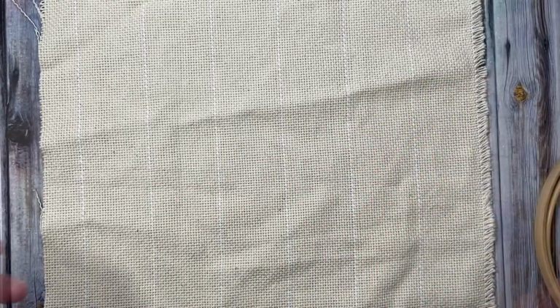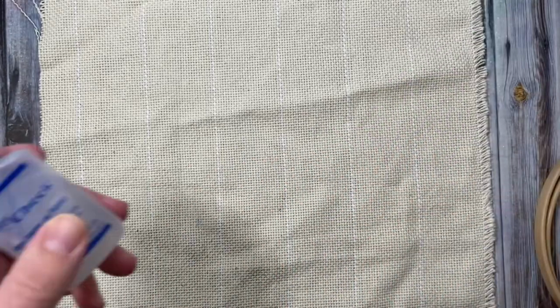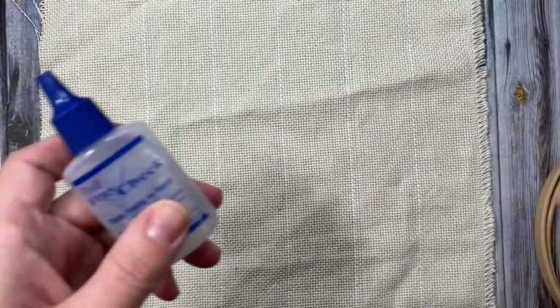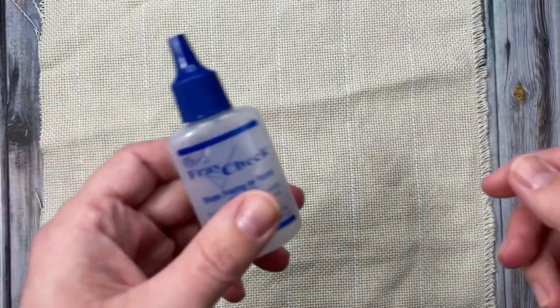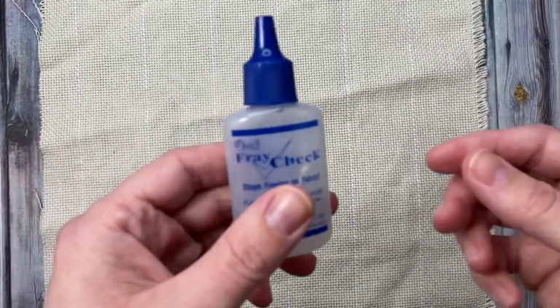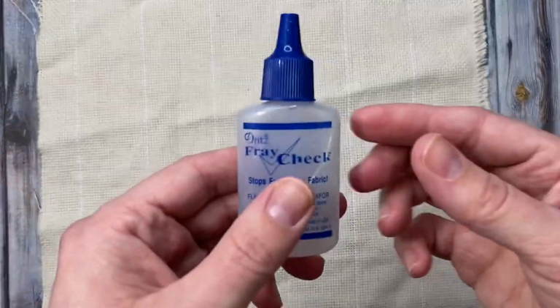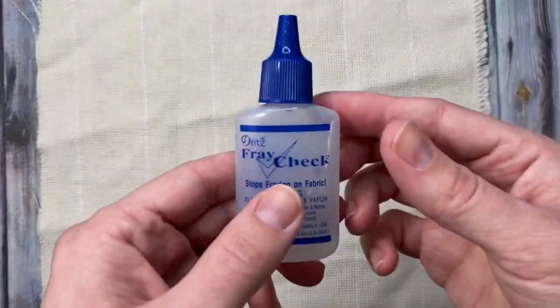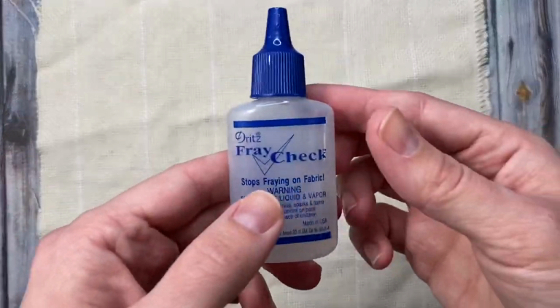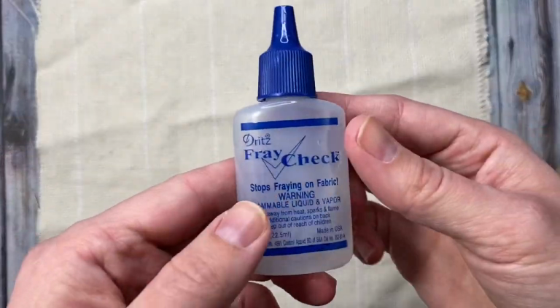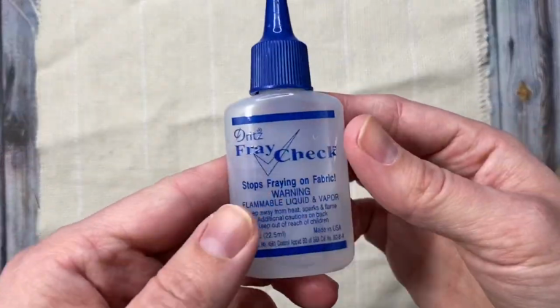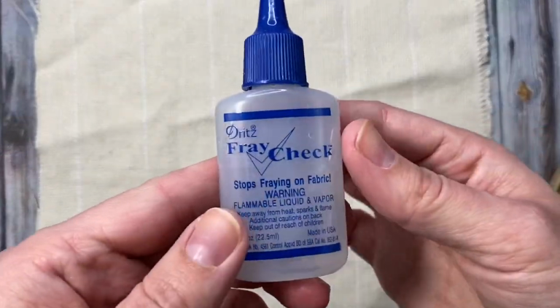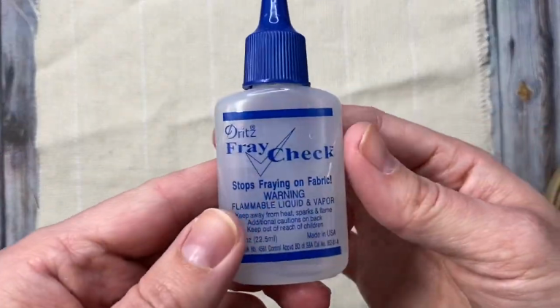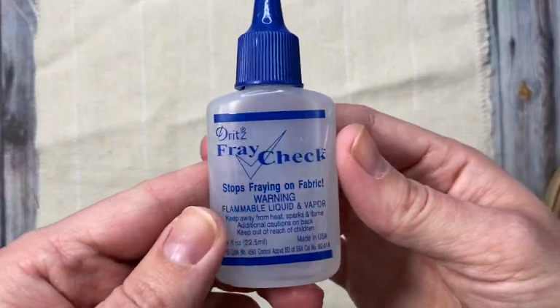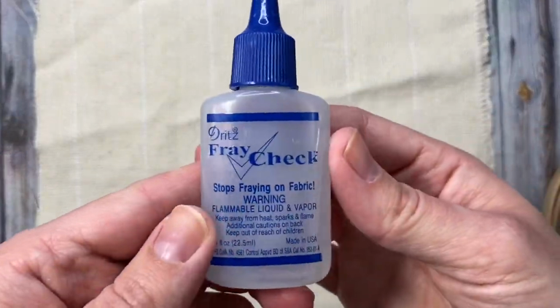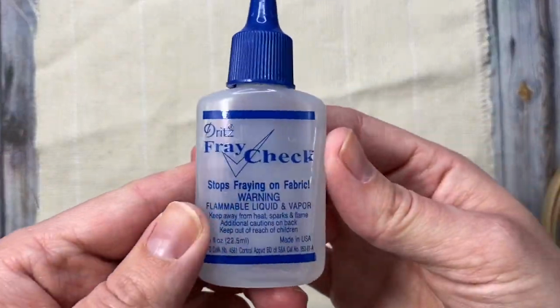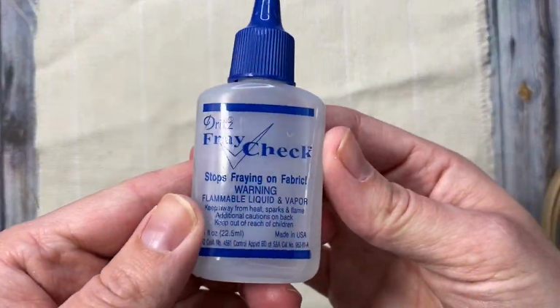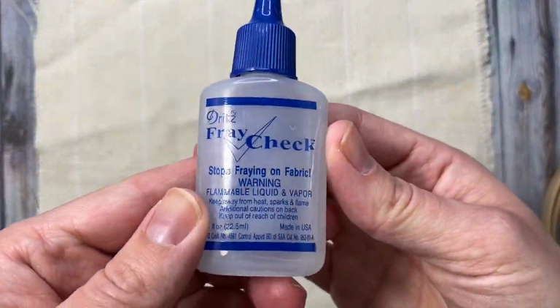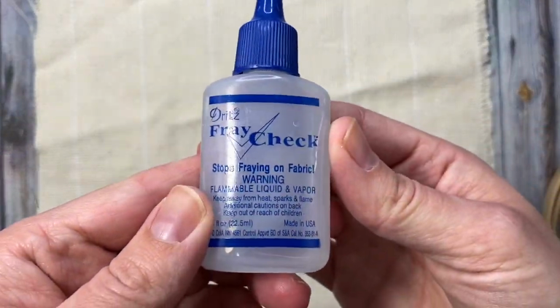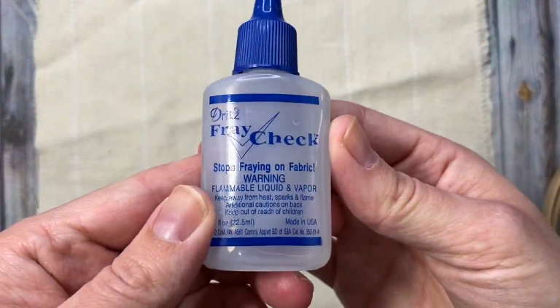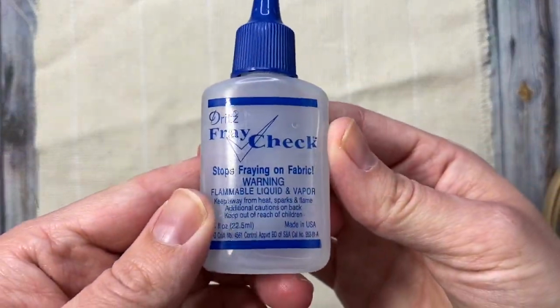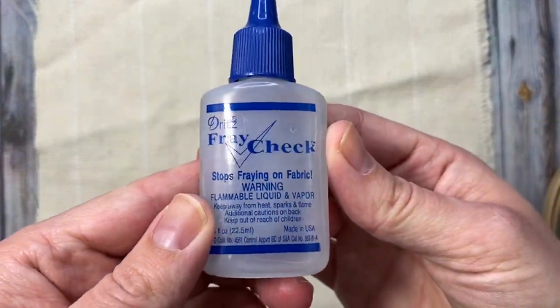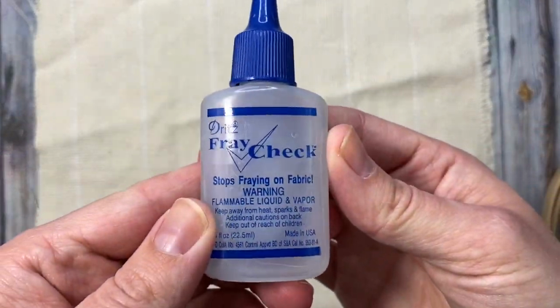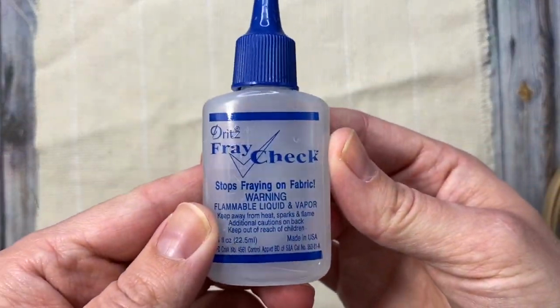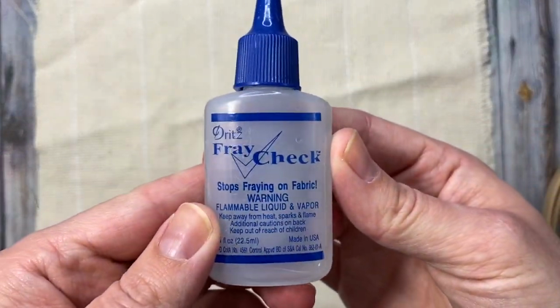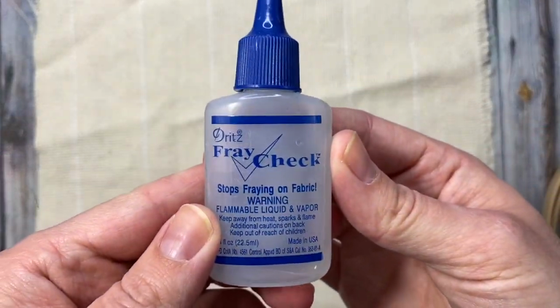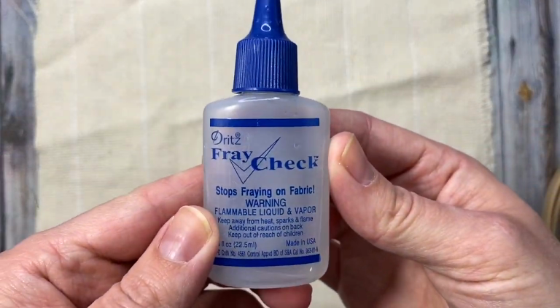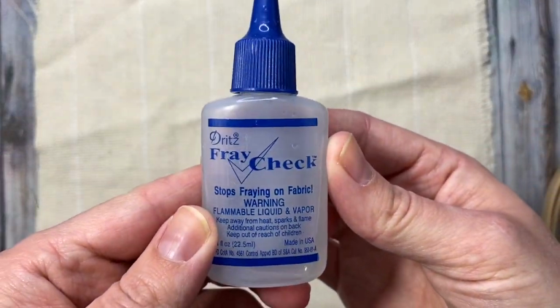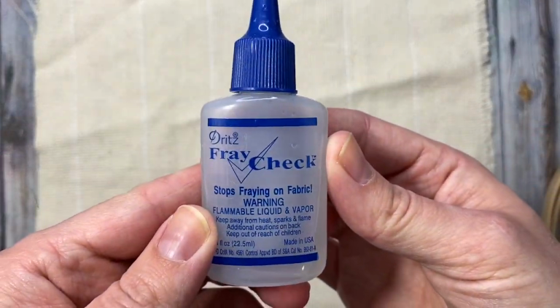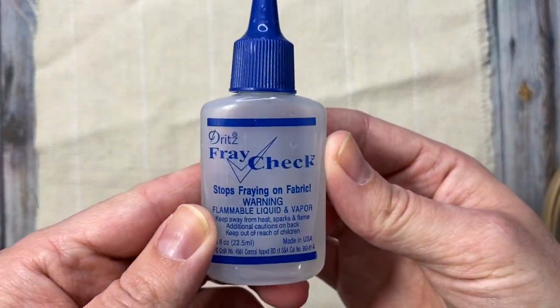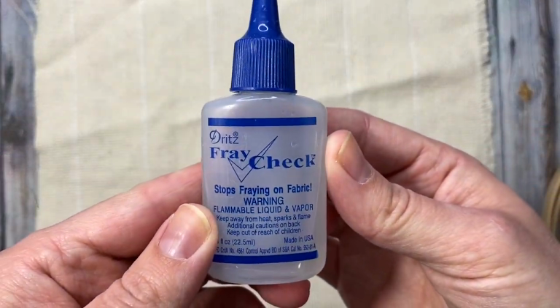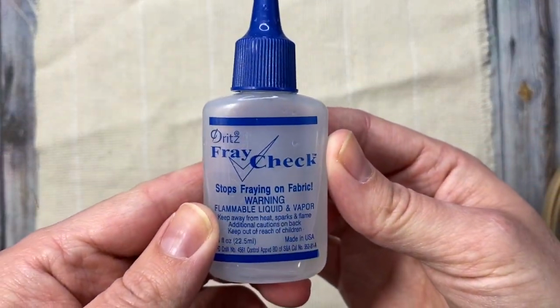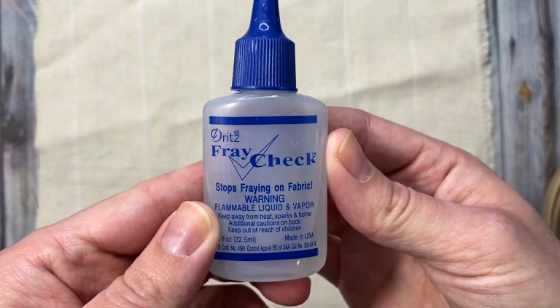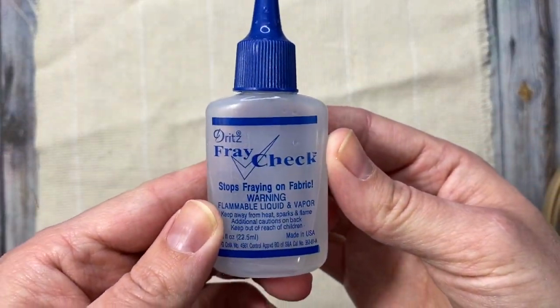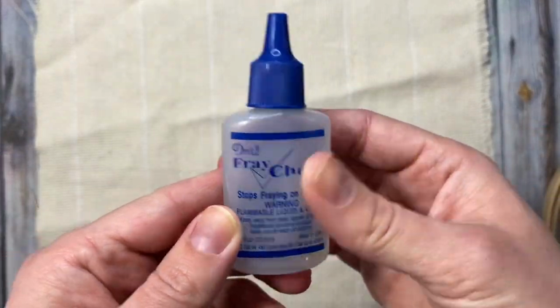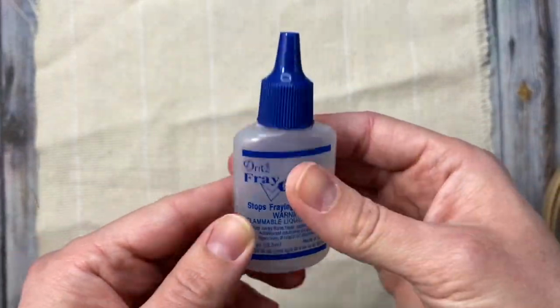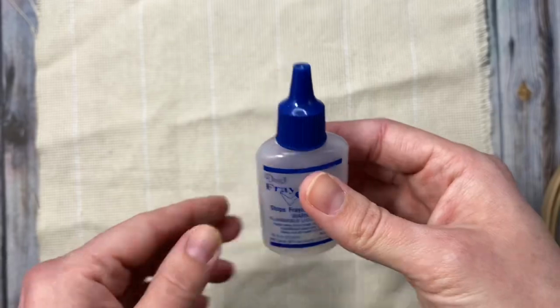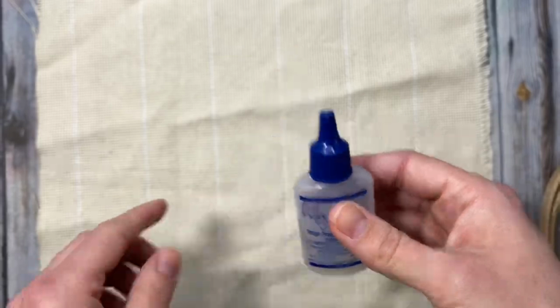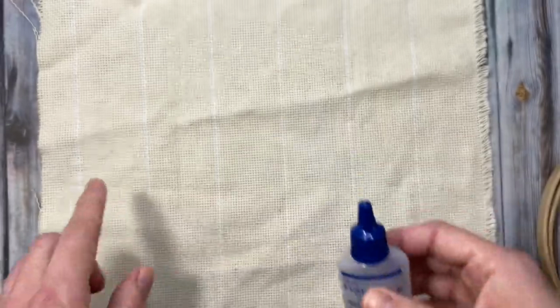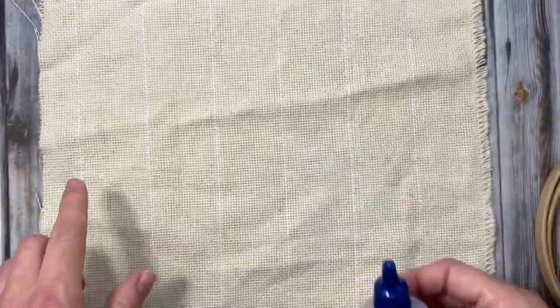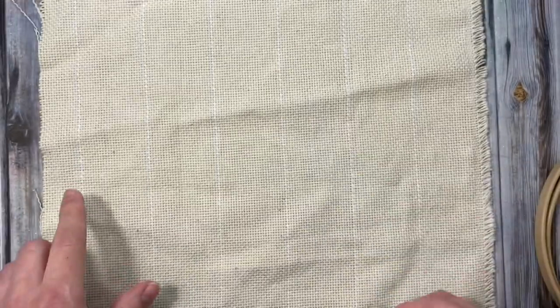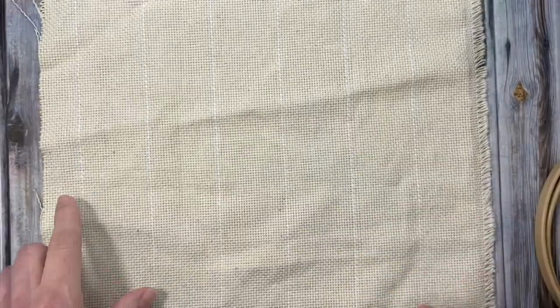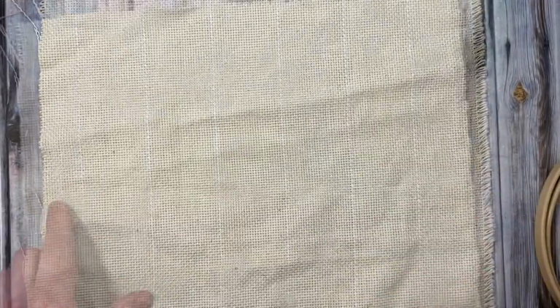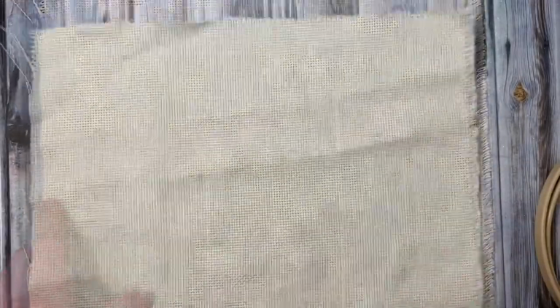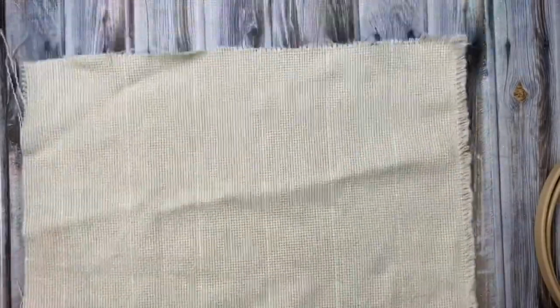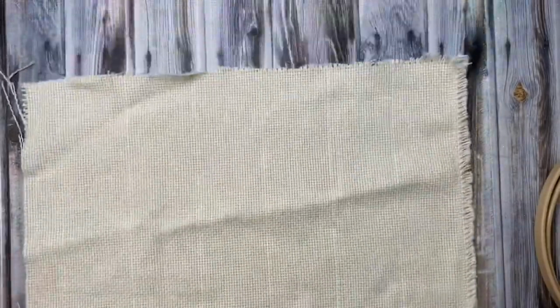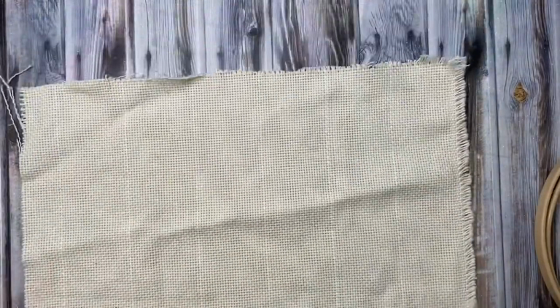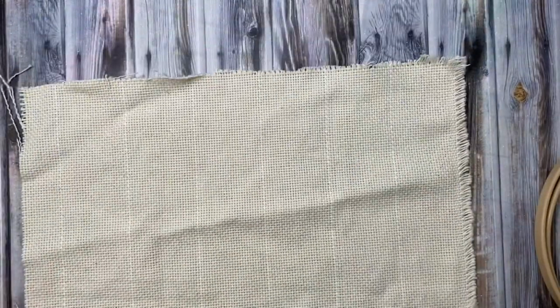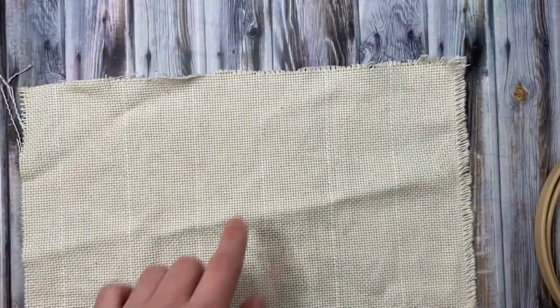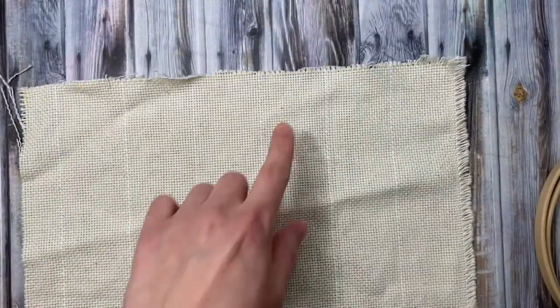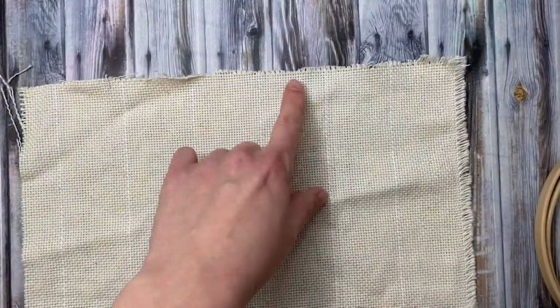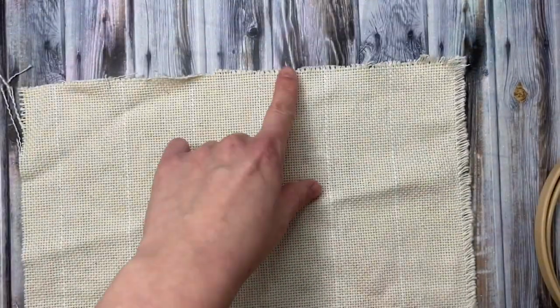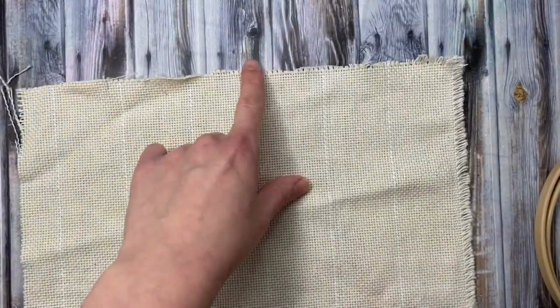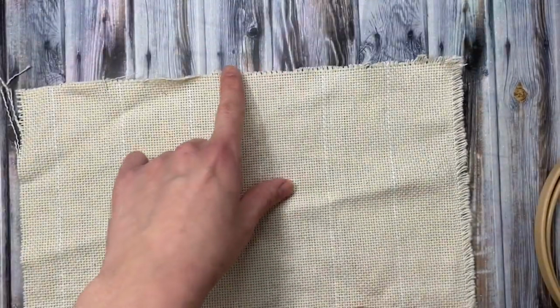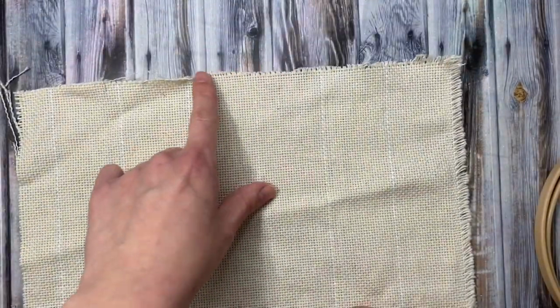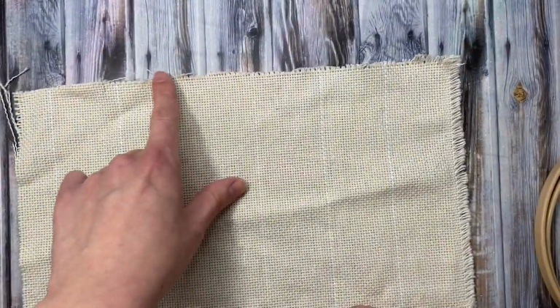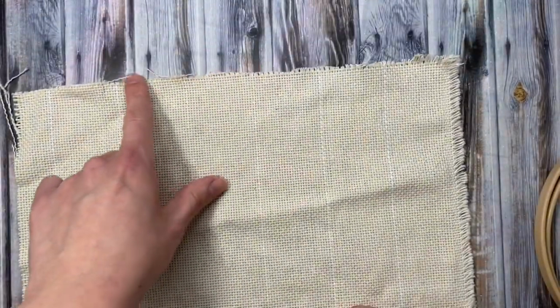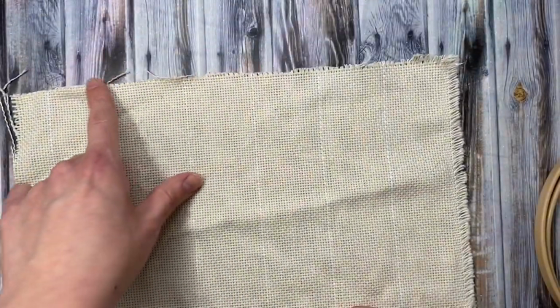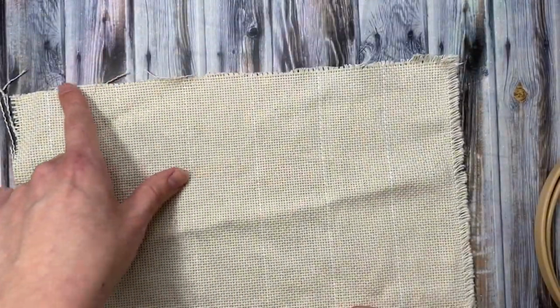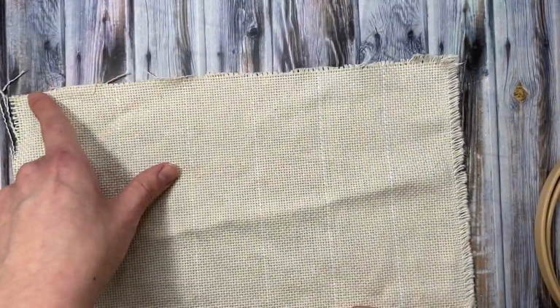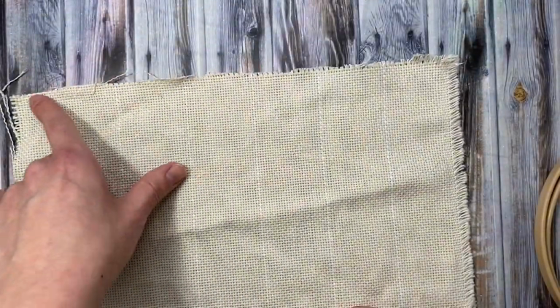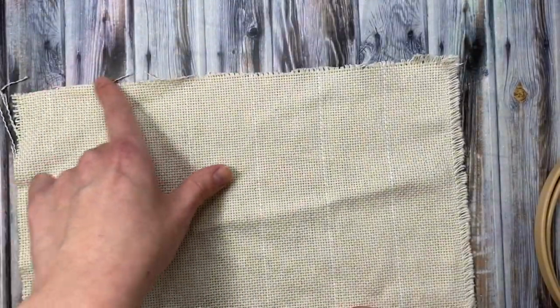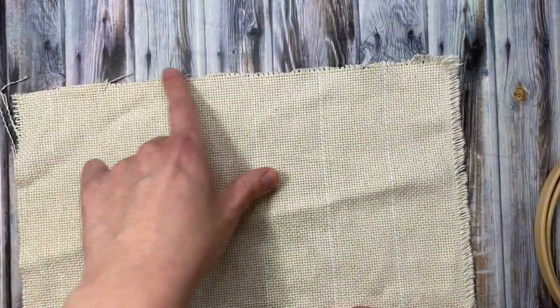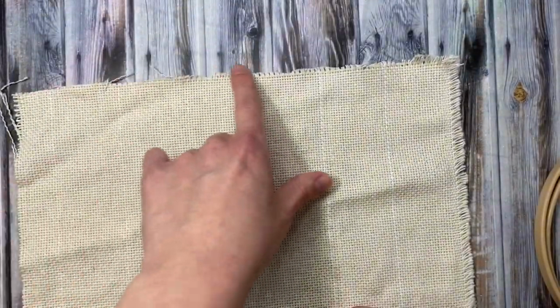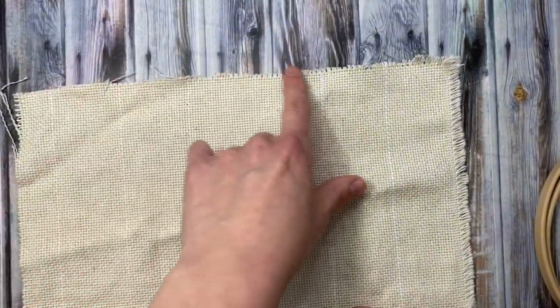I'm going to put fray check on the edges of my fabric to keep them from fraying. You could also do this with a zigzag stitch on your sewing machine.